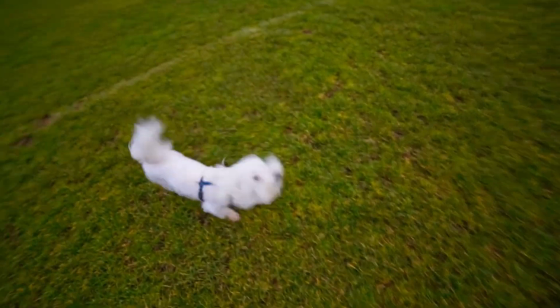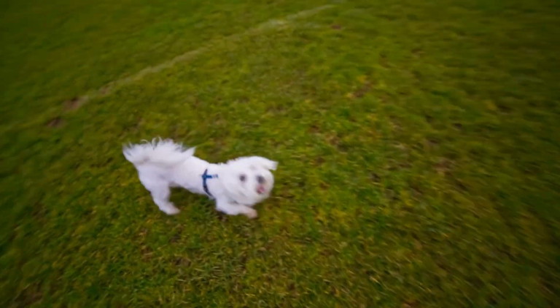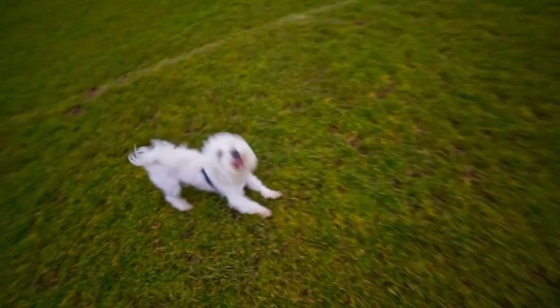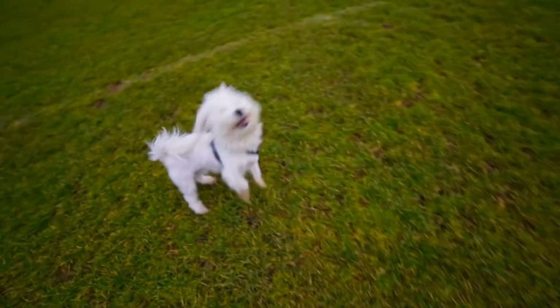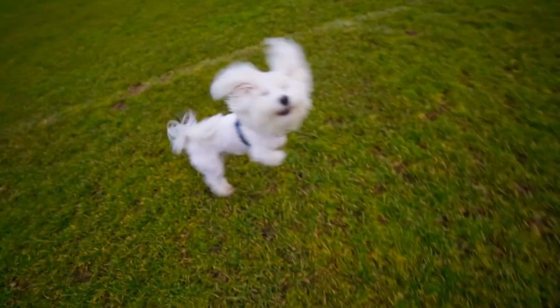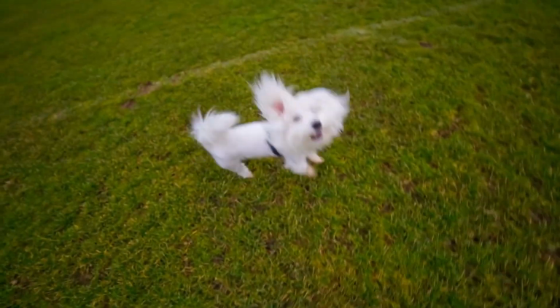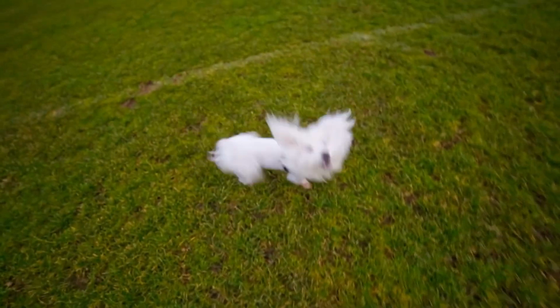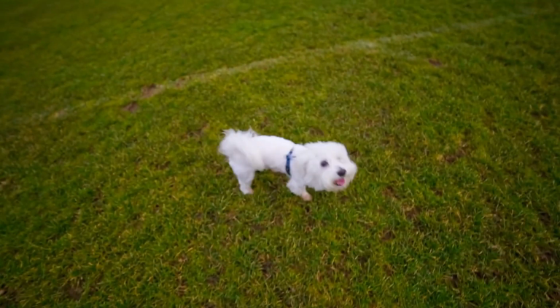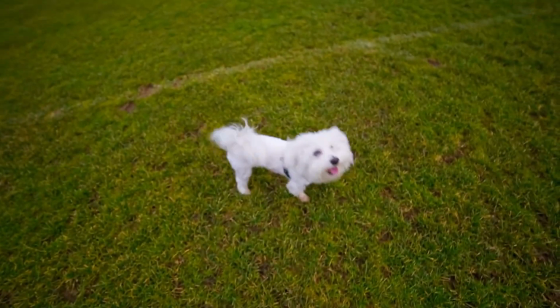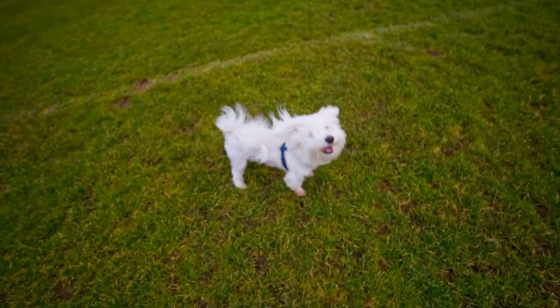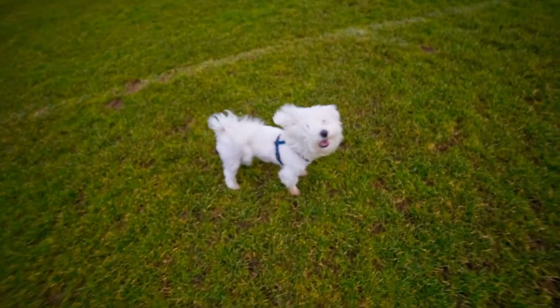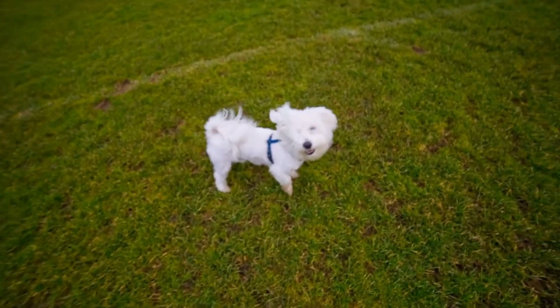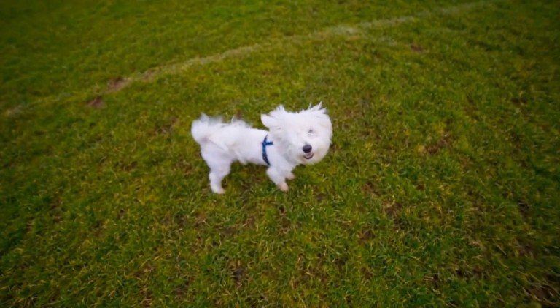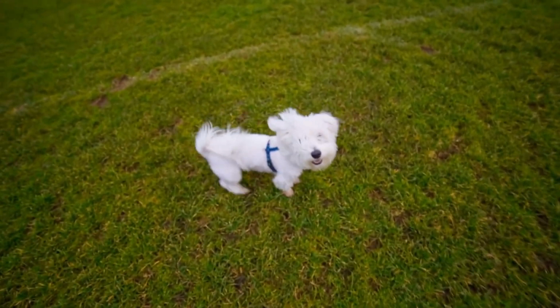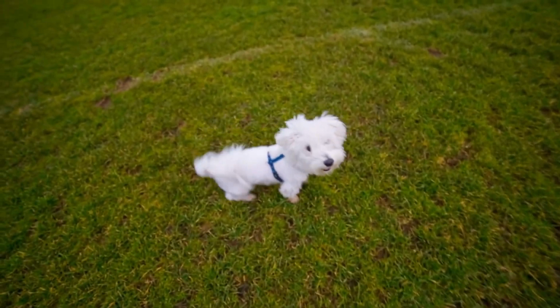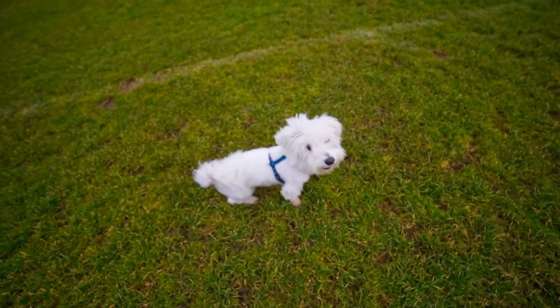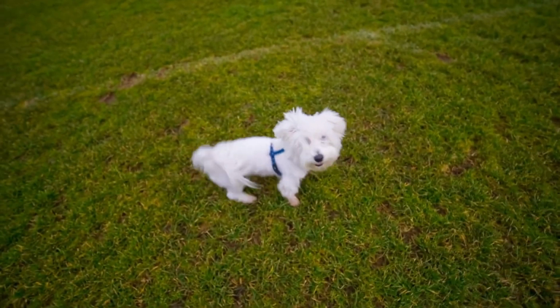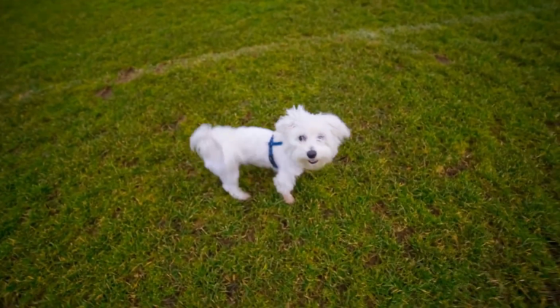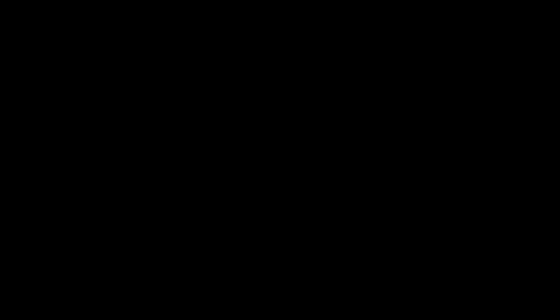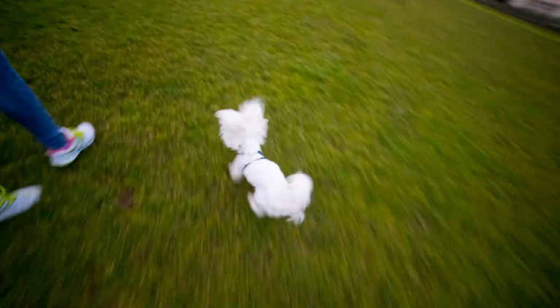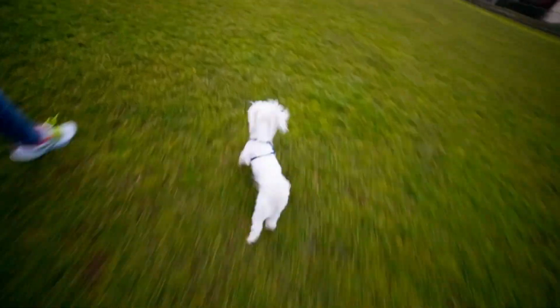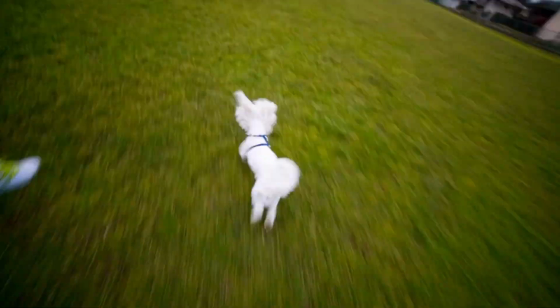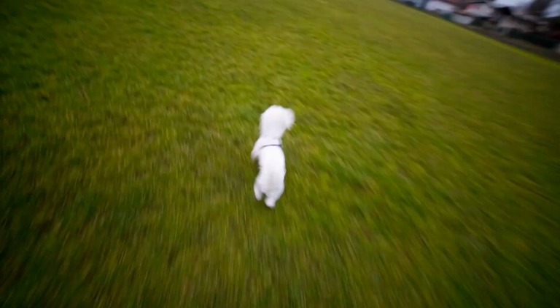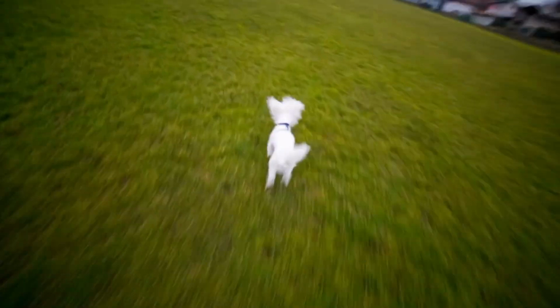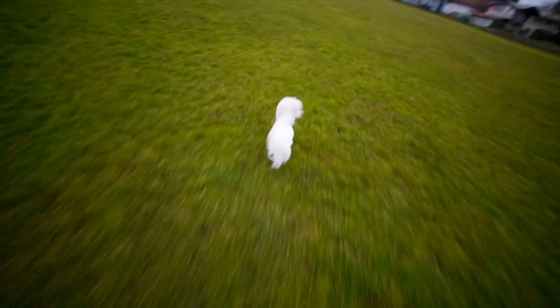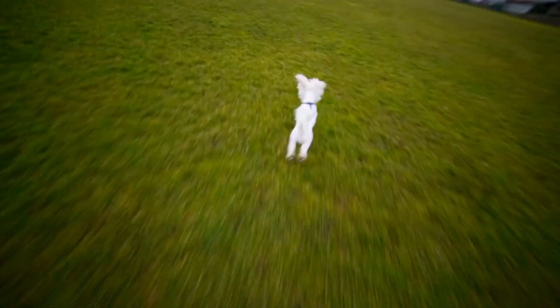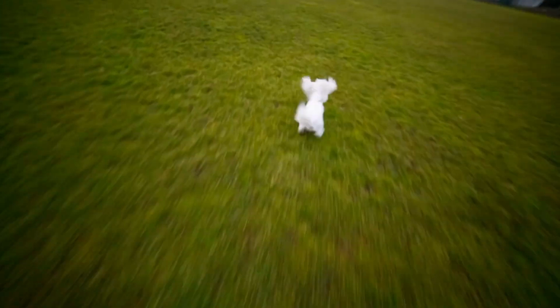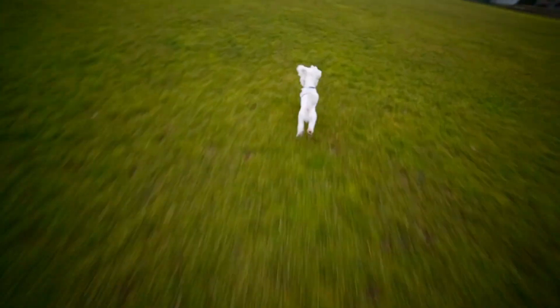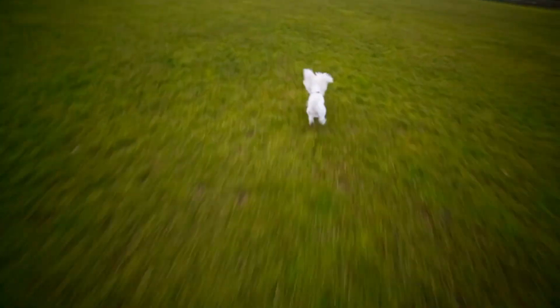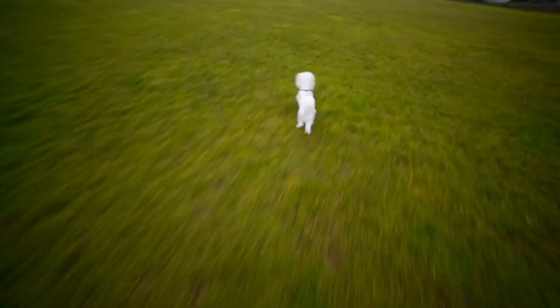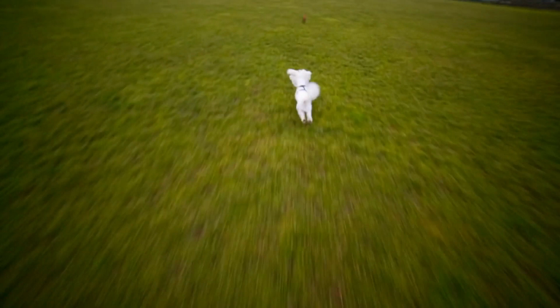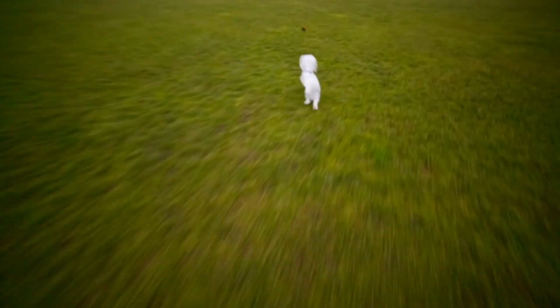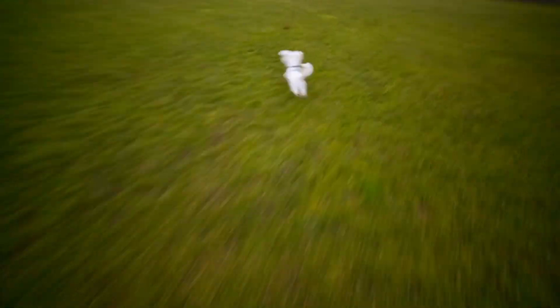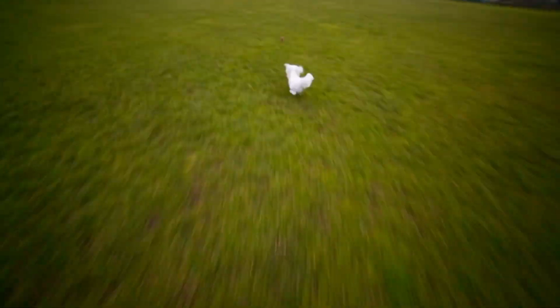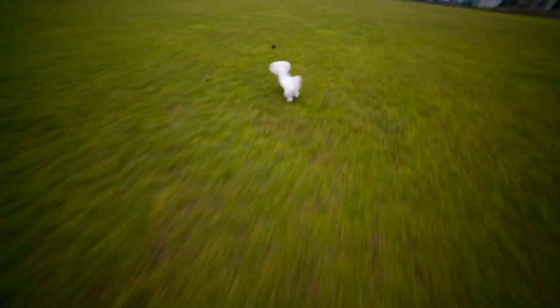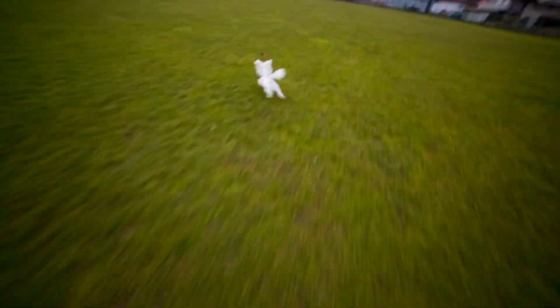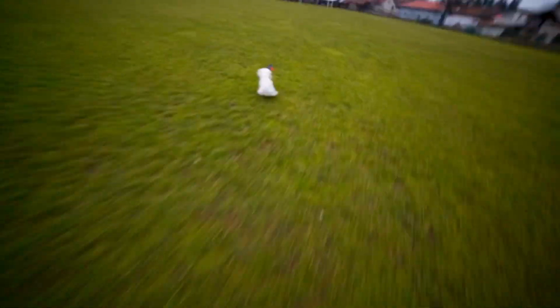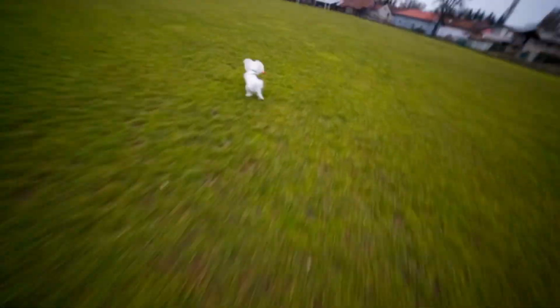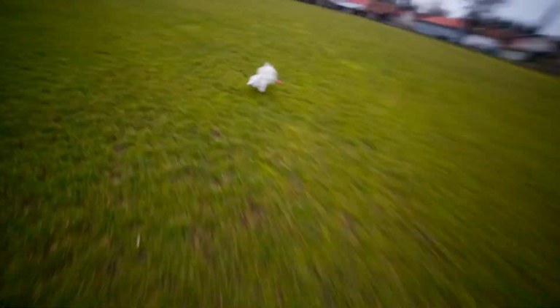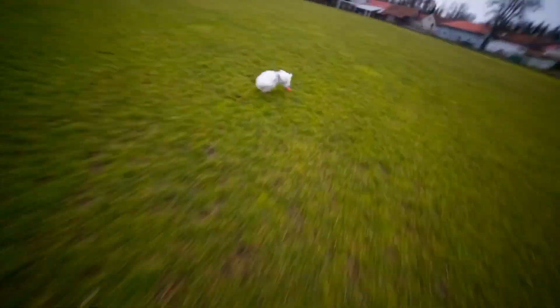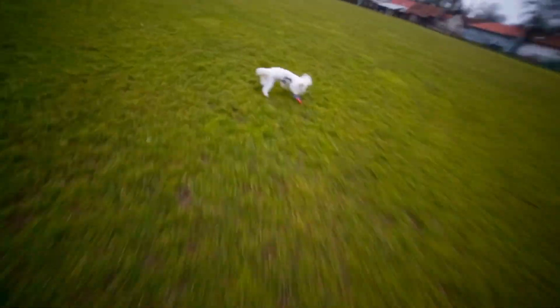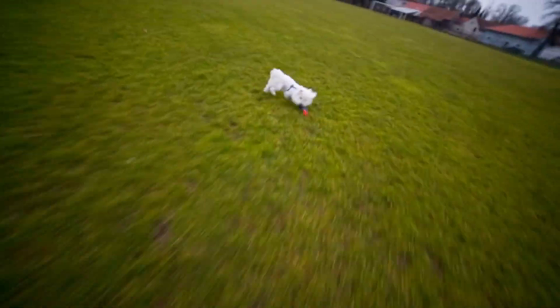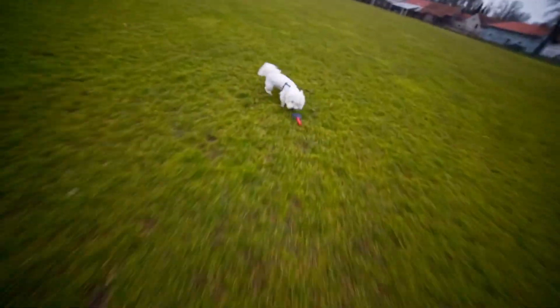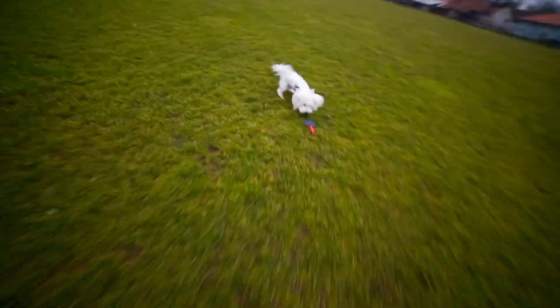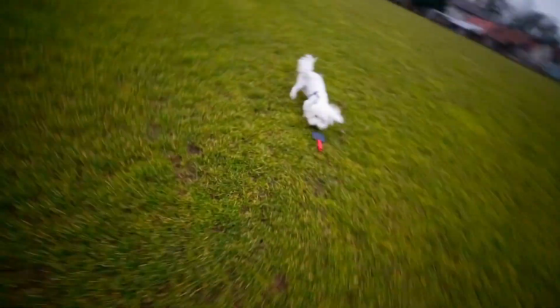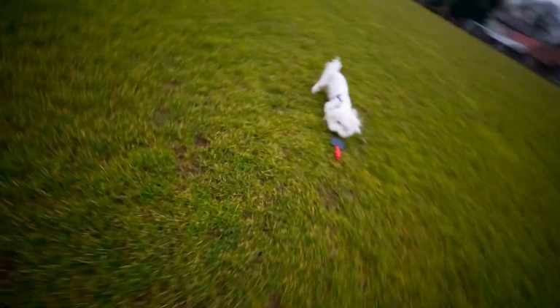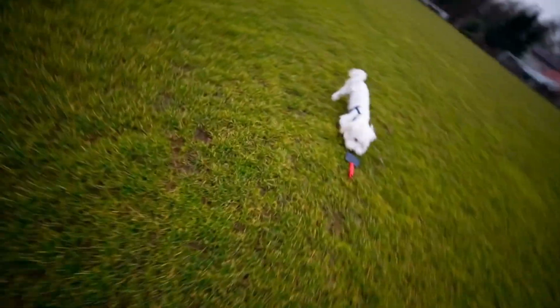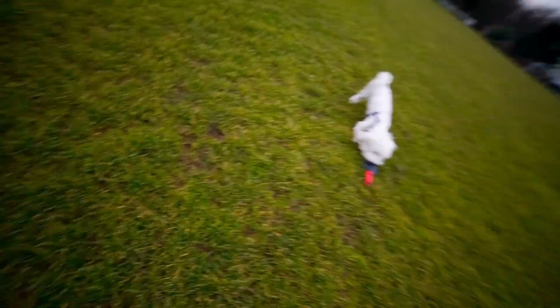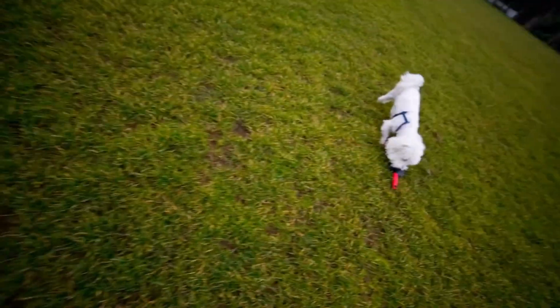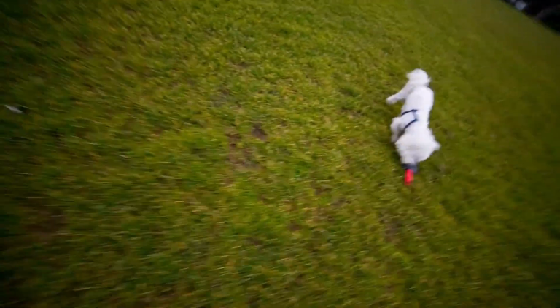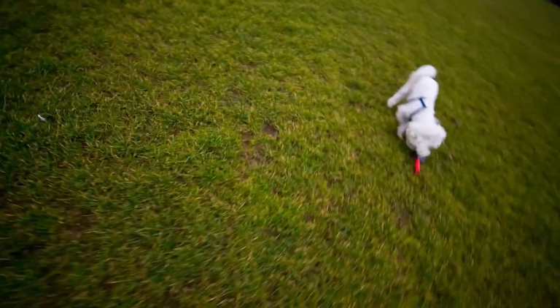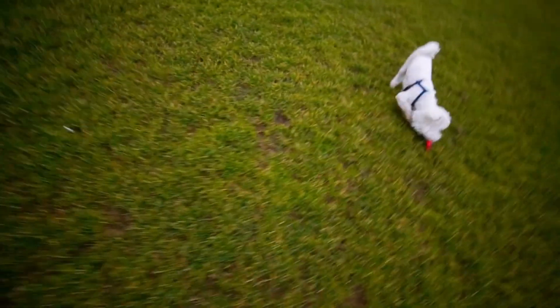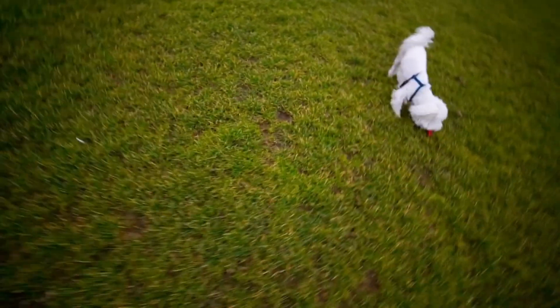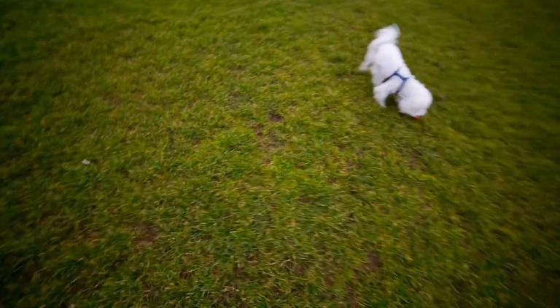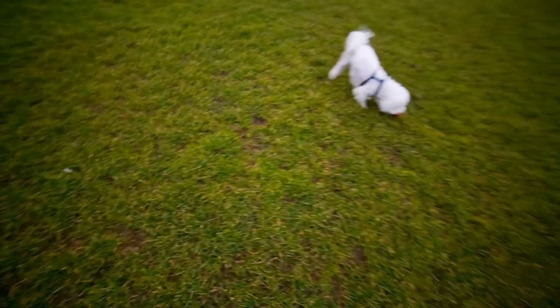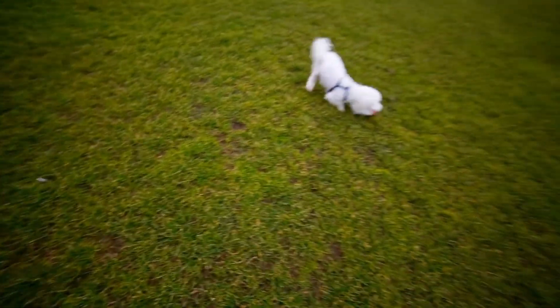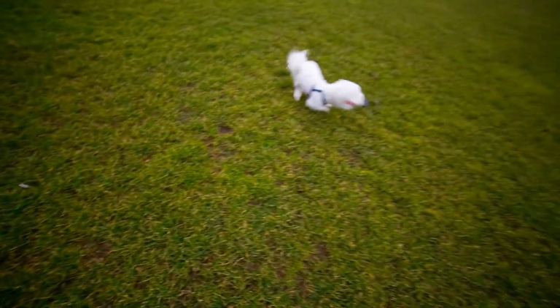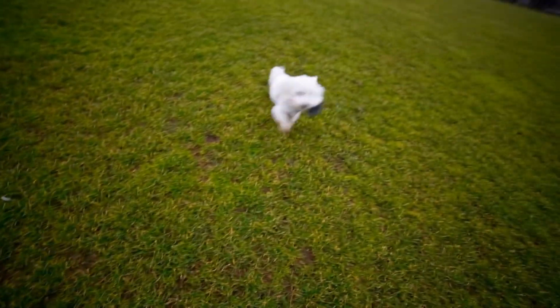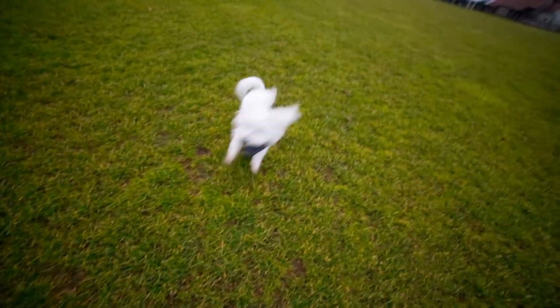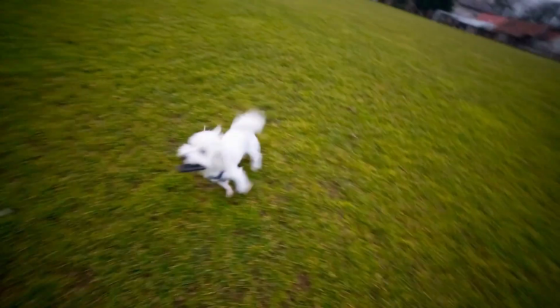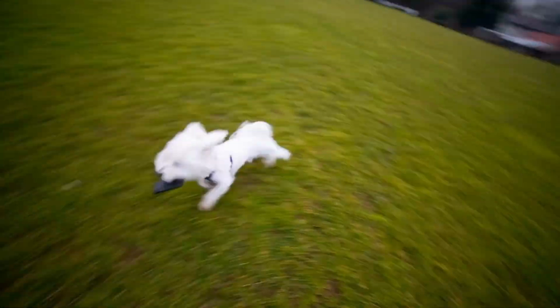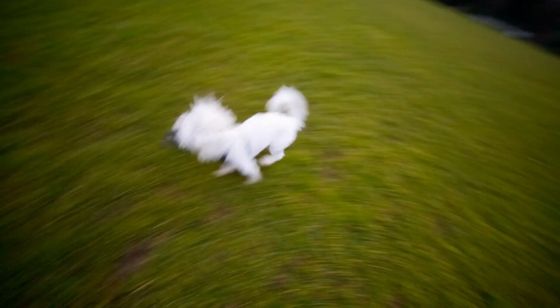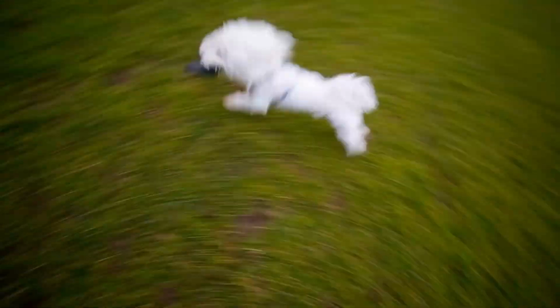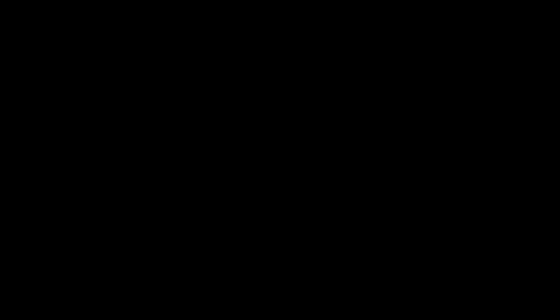They may seem small, but their quick reflexes are often seen in many mainstream agility showcases.